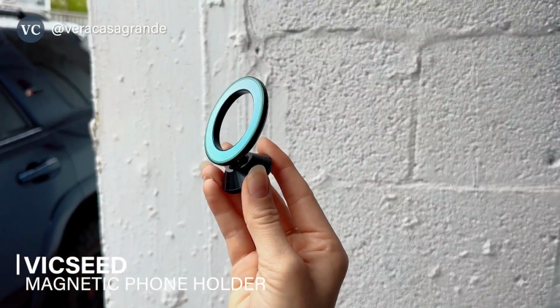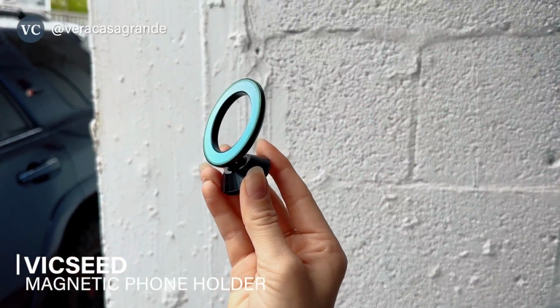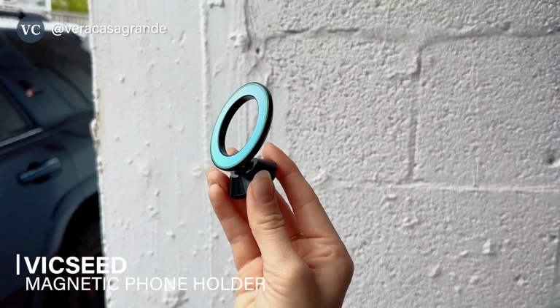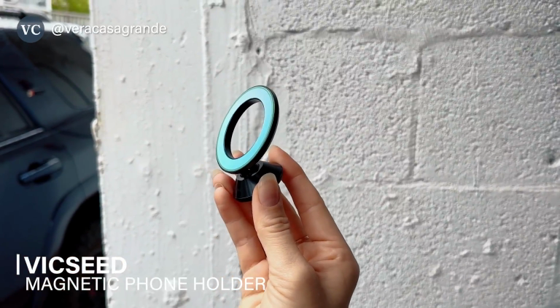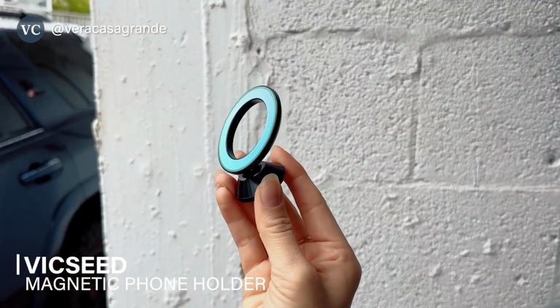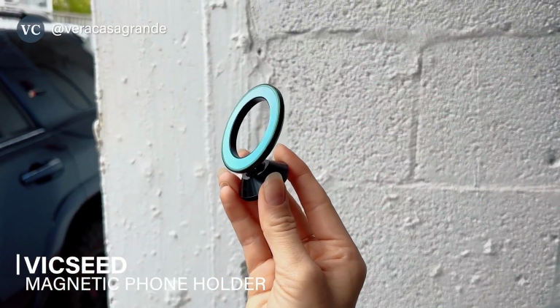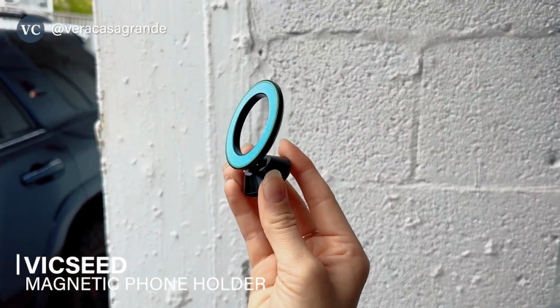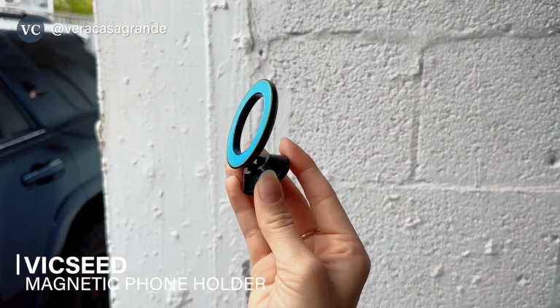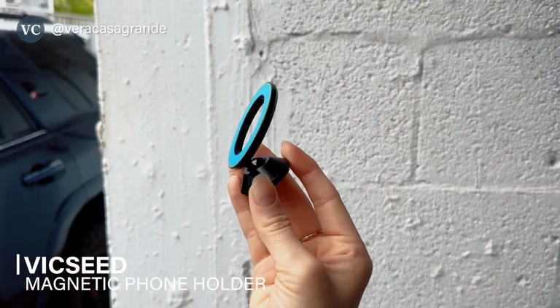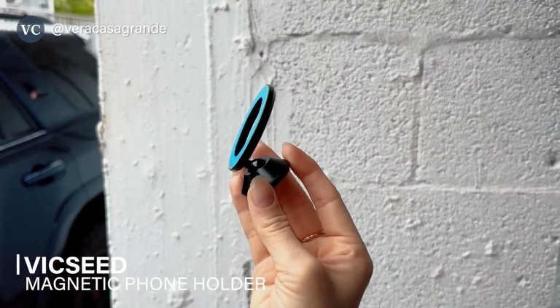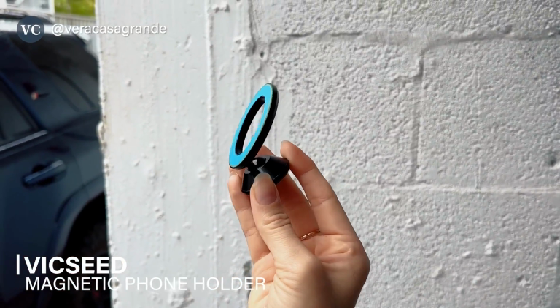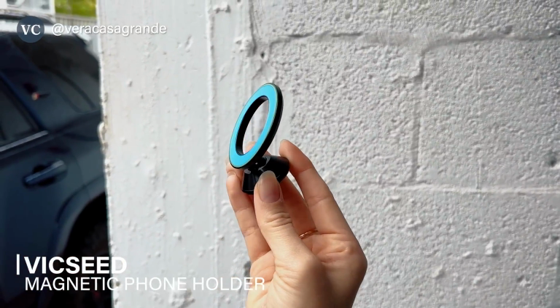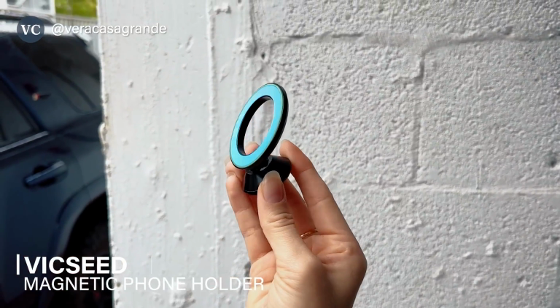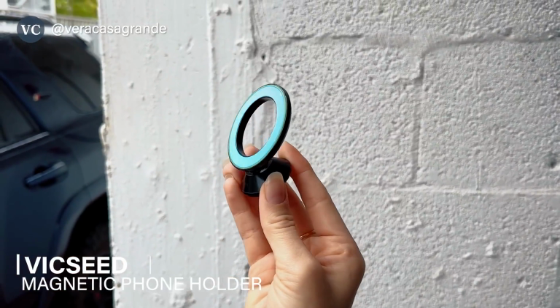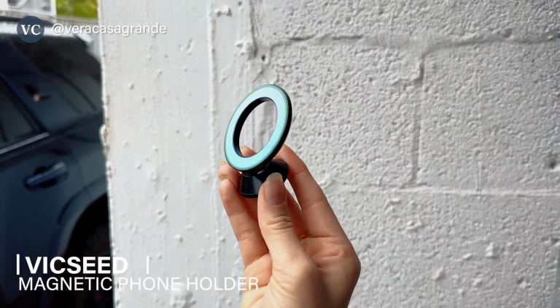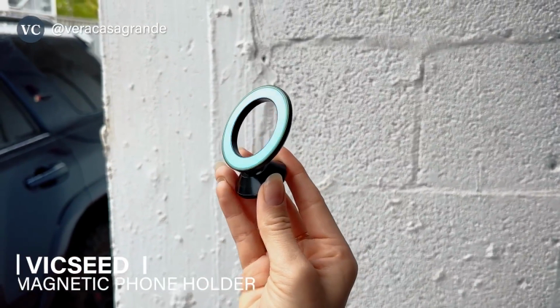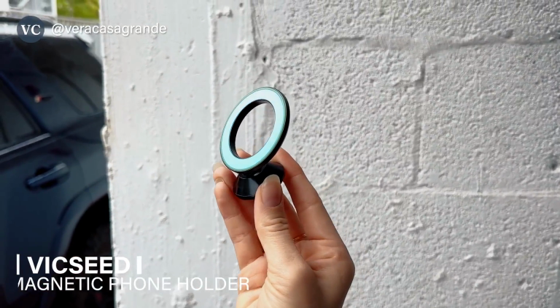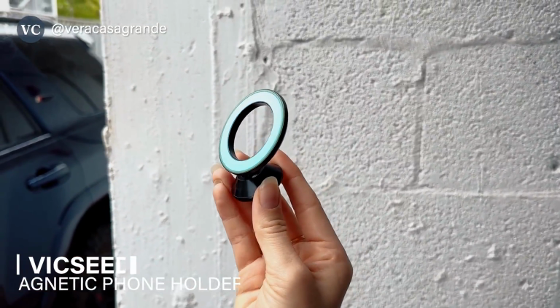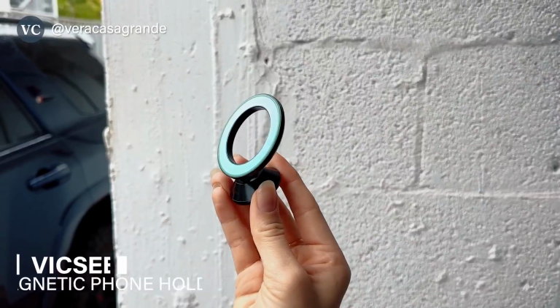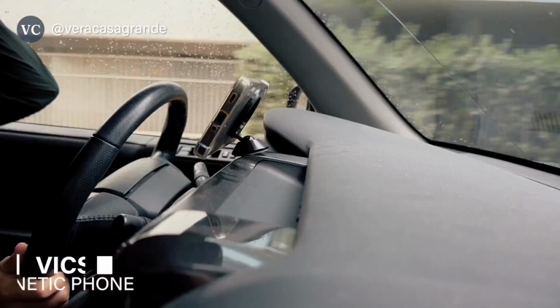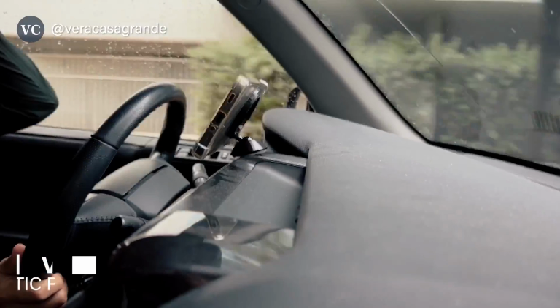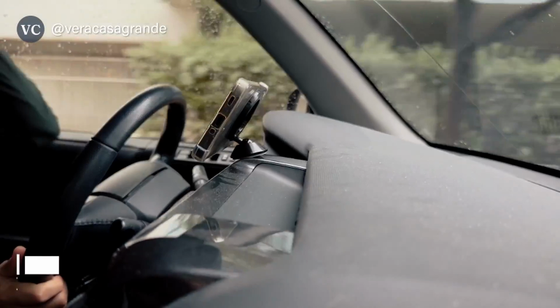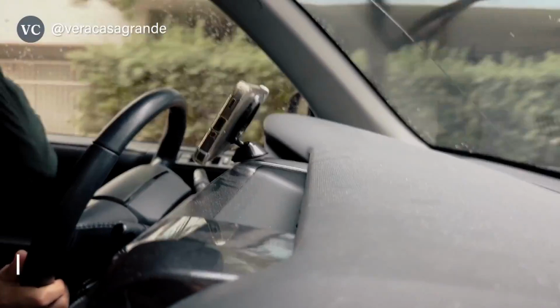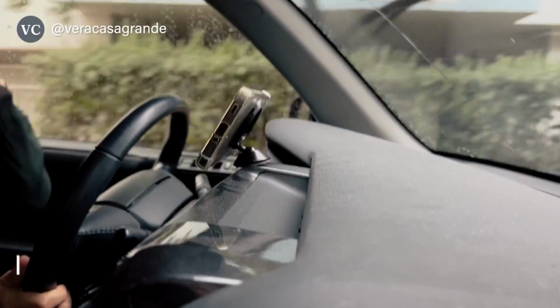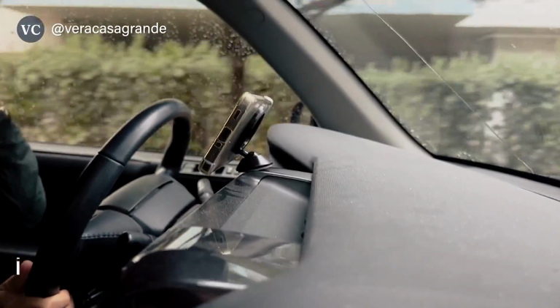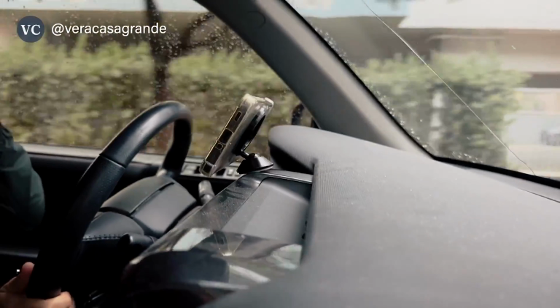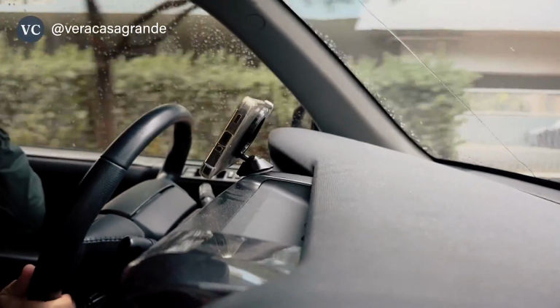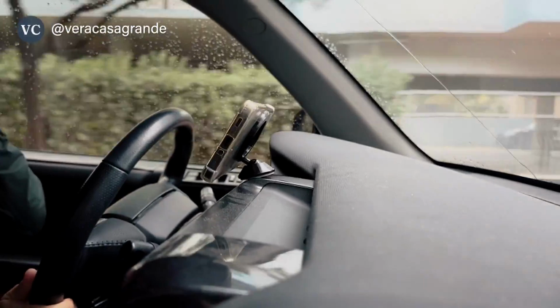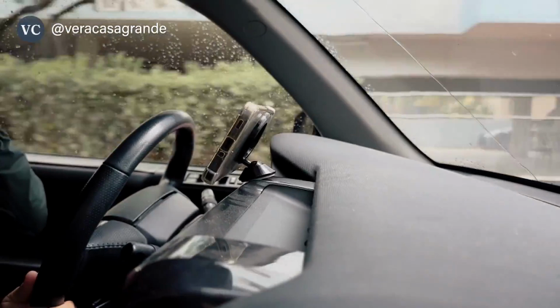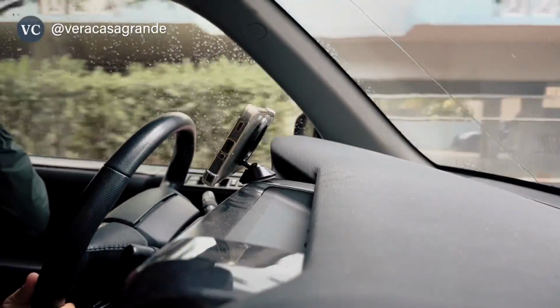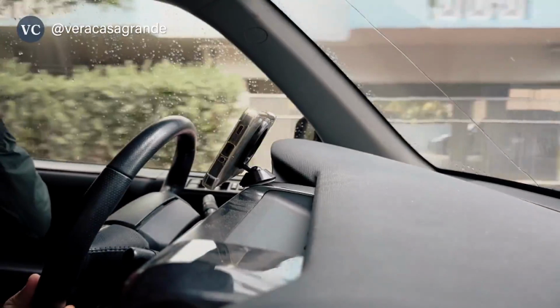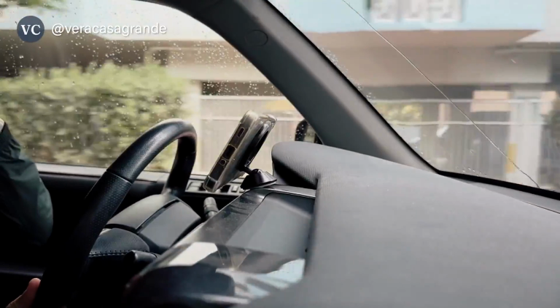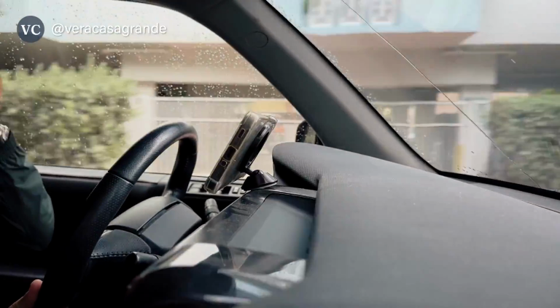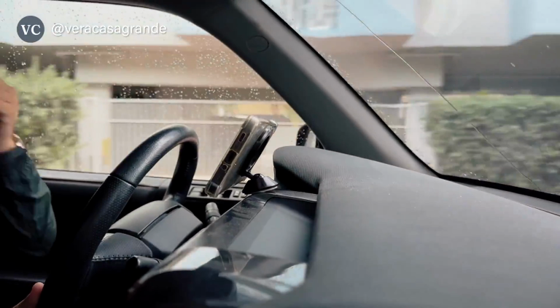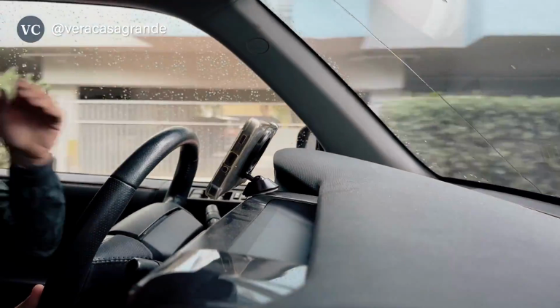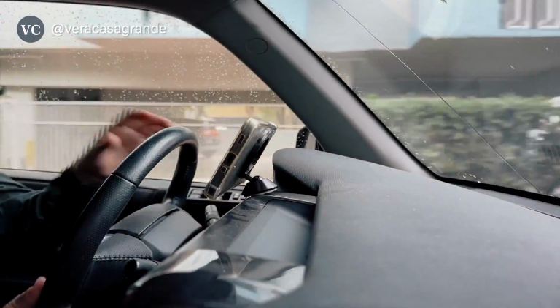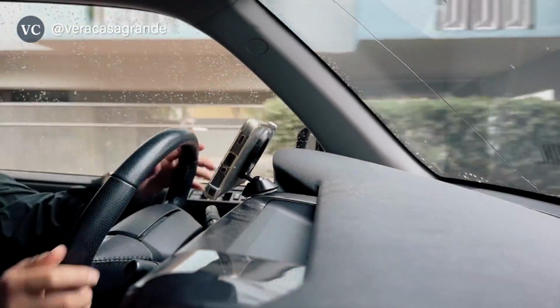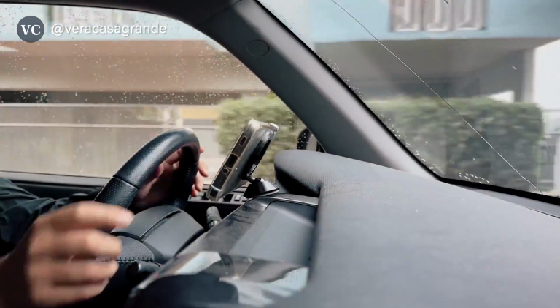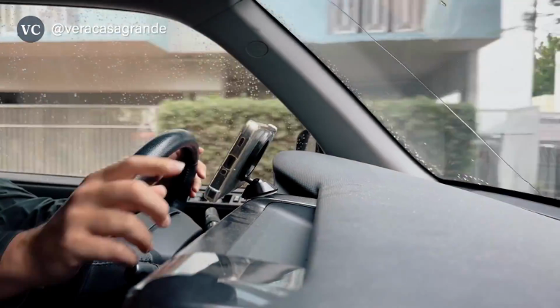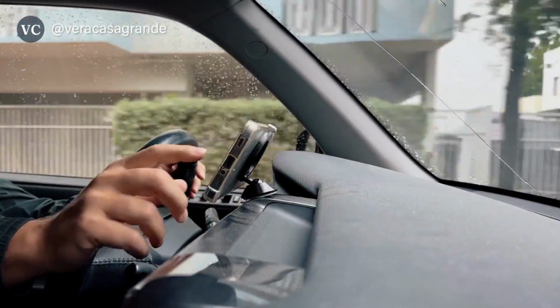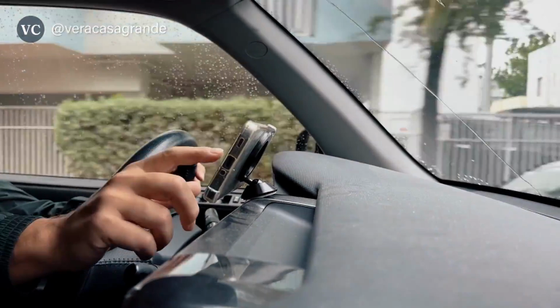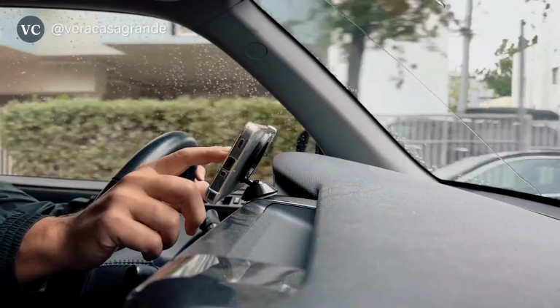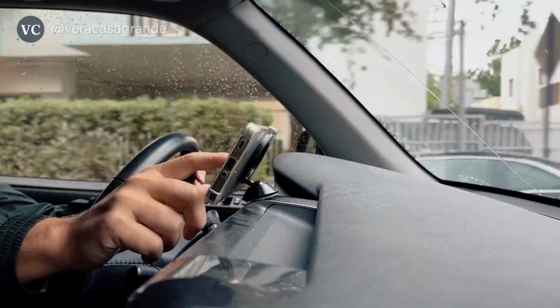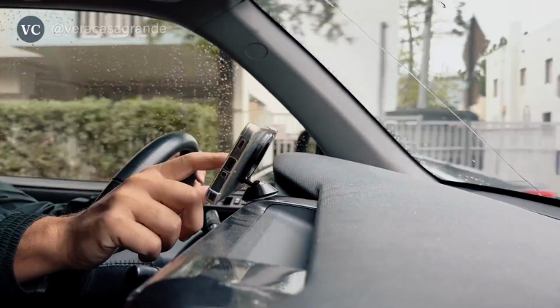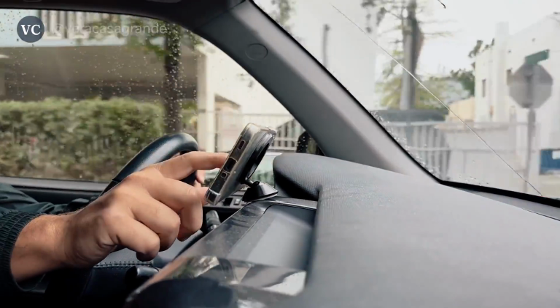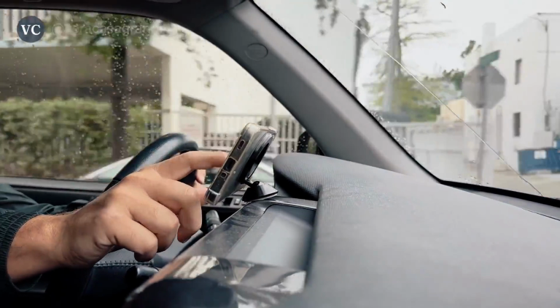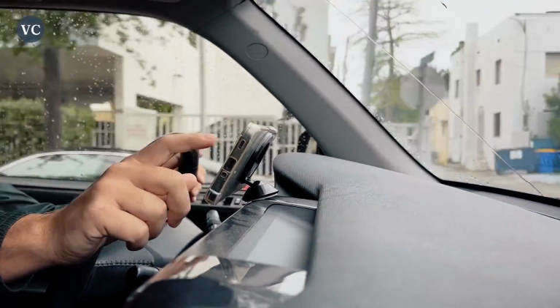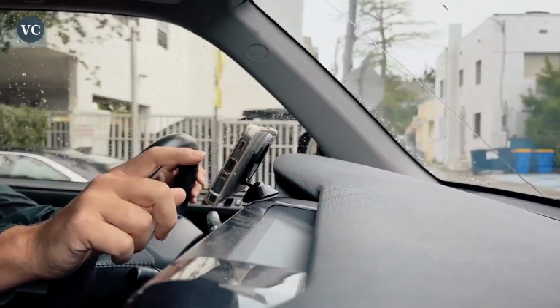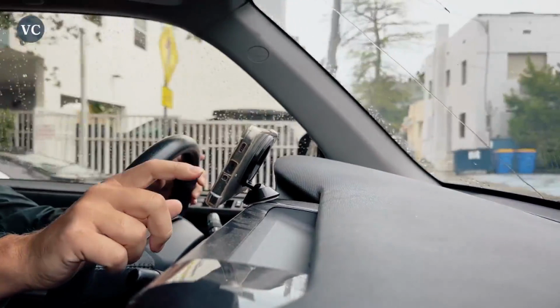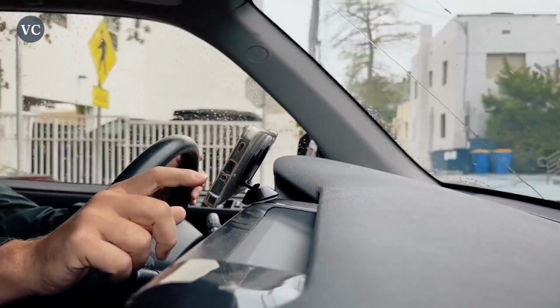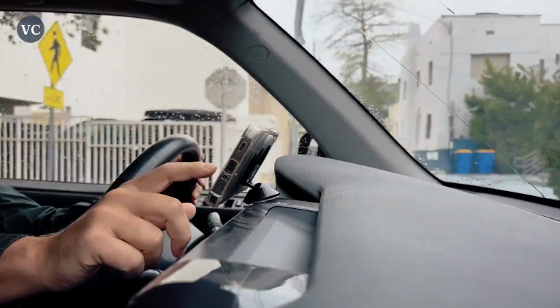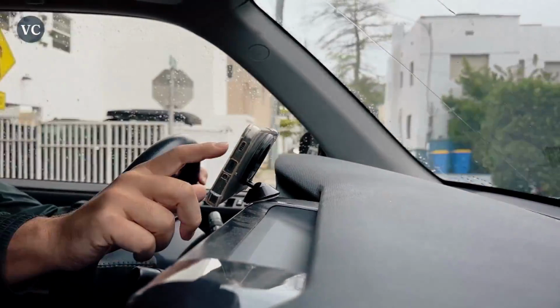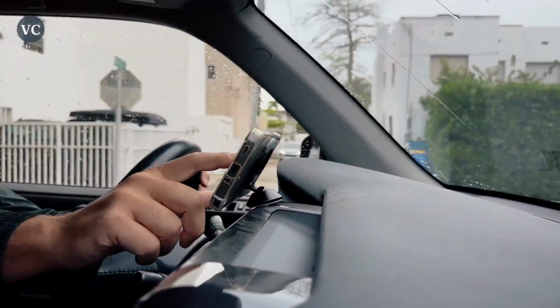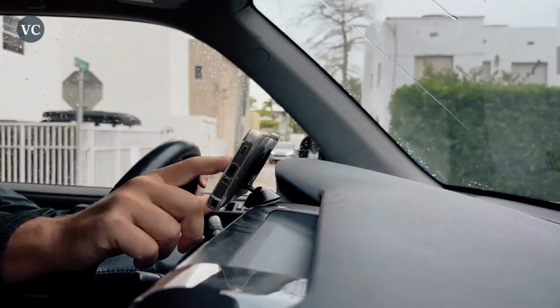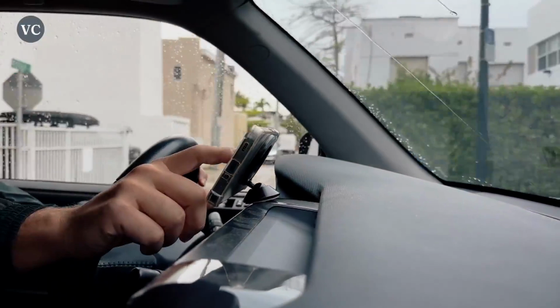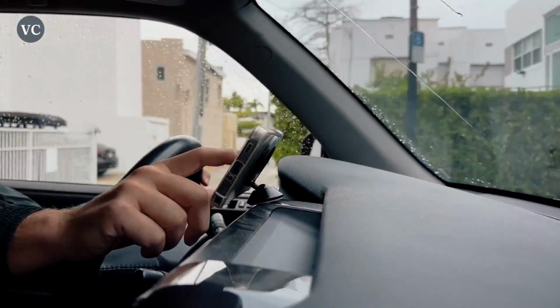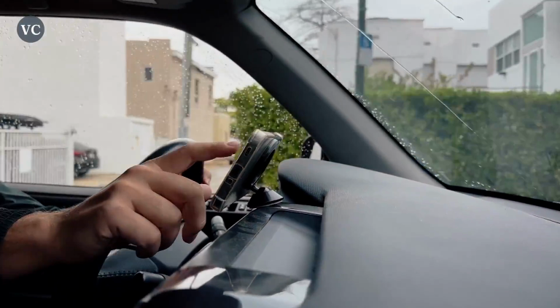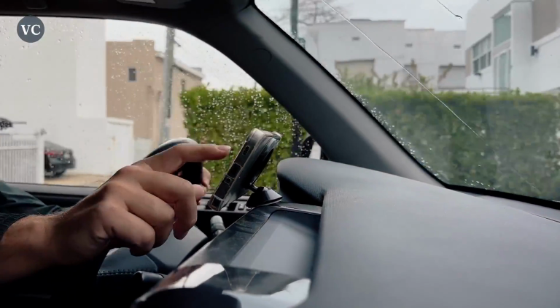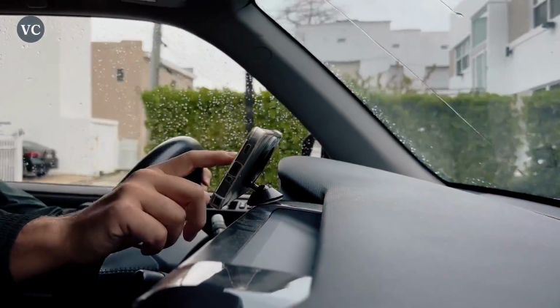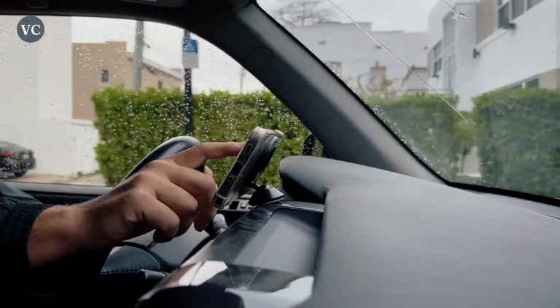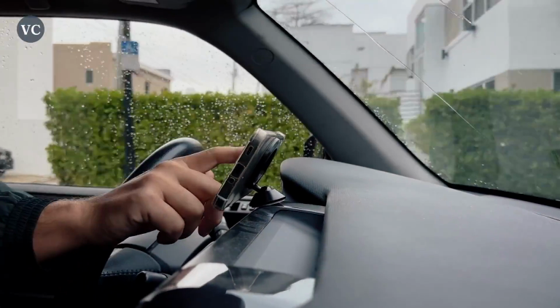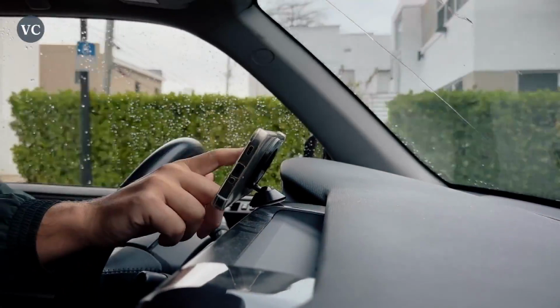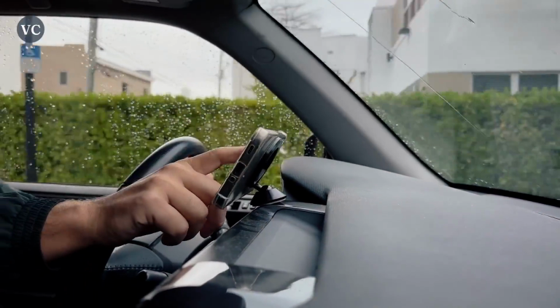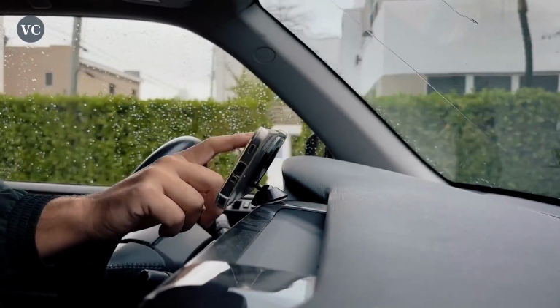Overall, this magnetic phone holder is super convenient. I think it's really reliable as well for hands-free phone use while you are driving, especially for looking at those maps.